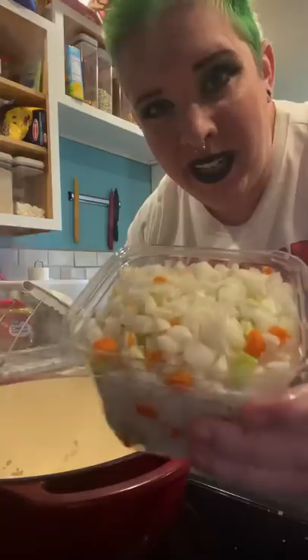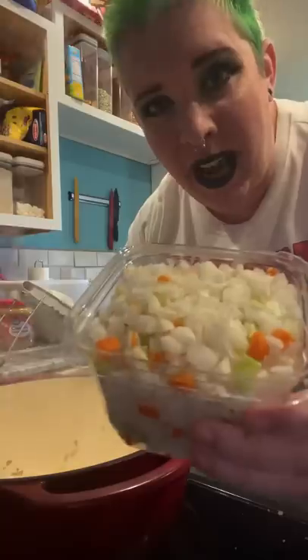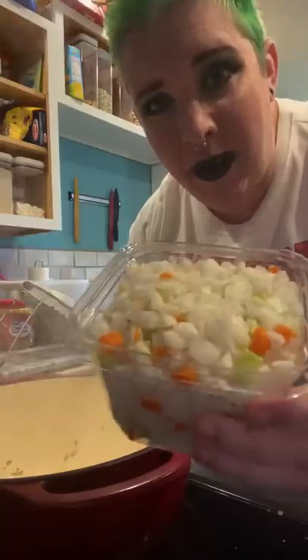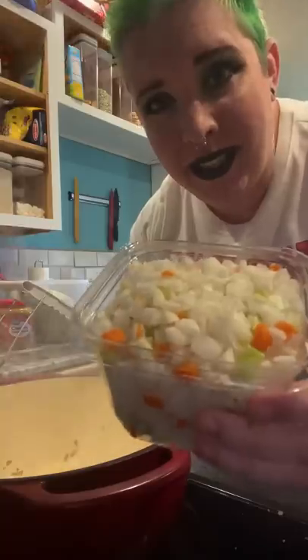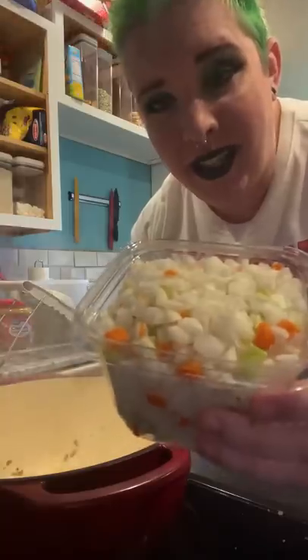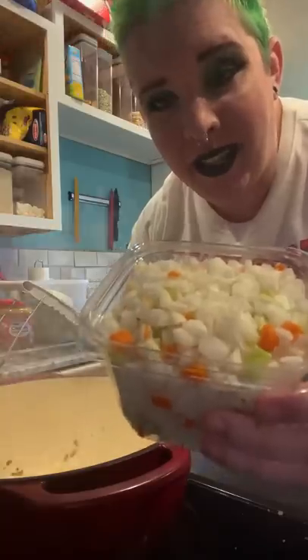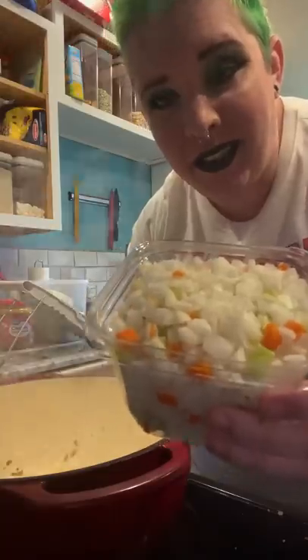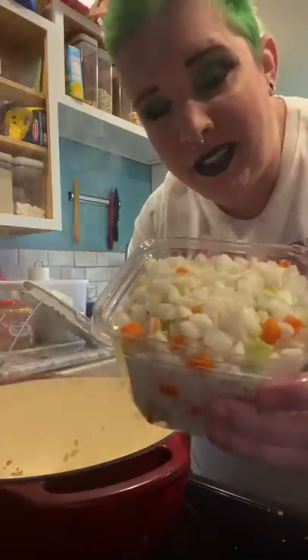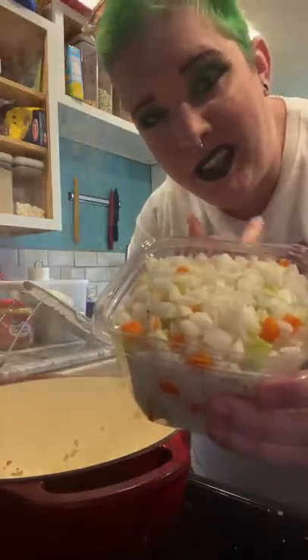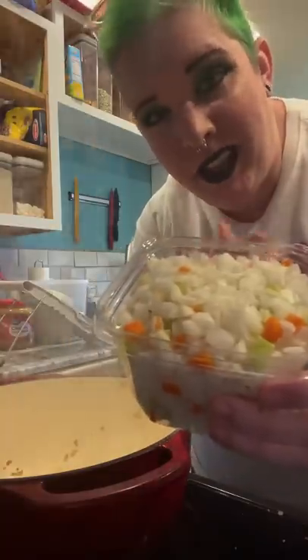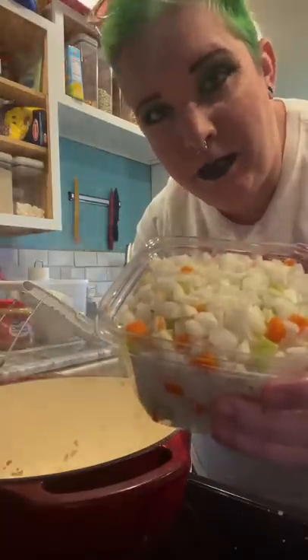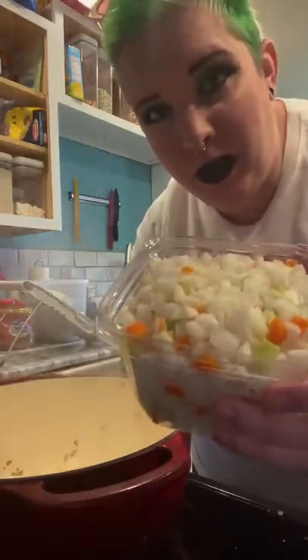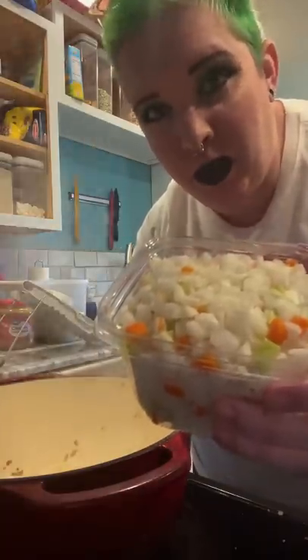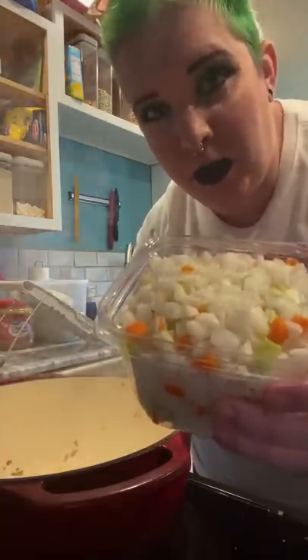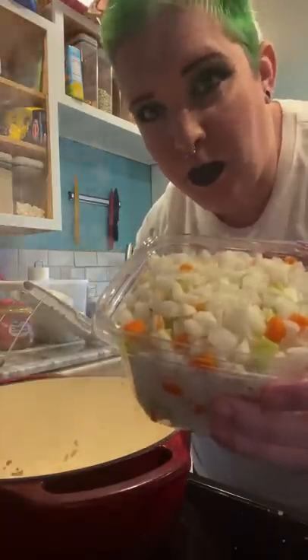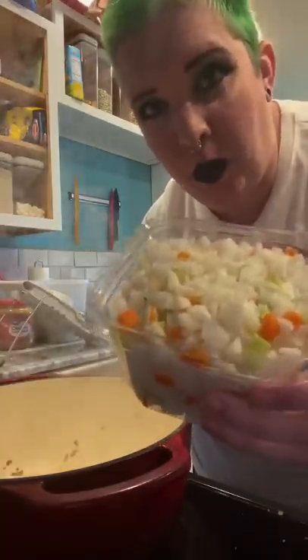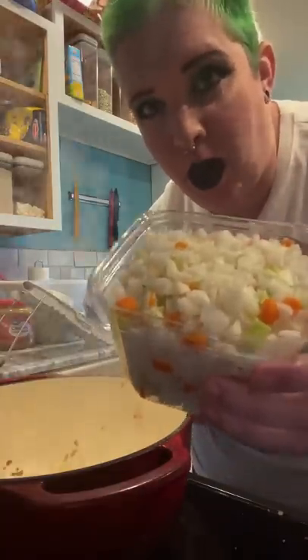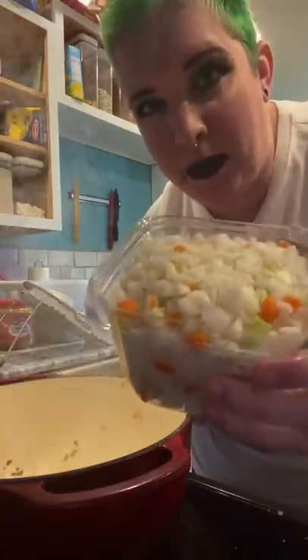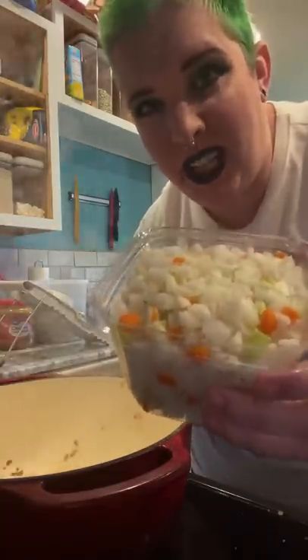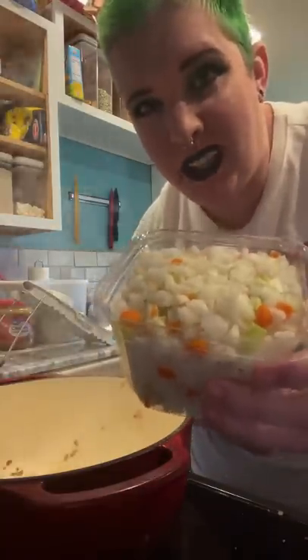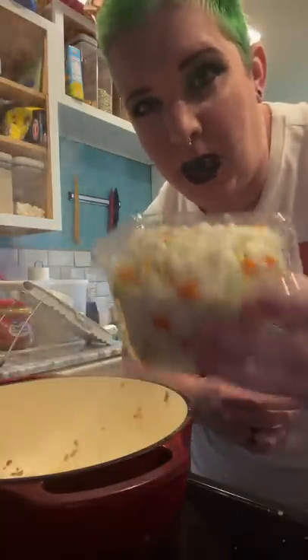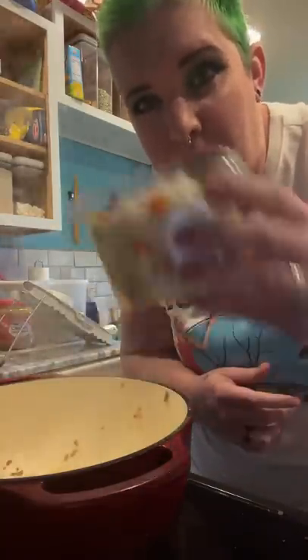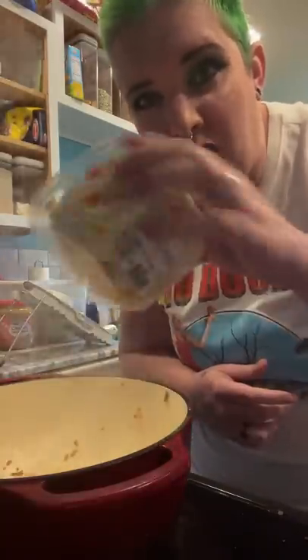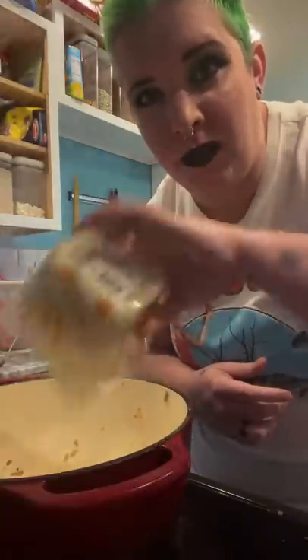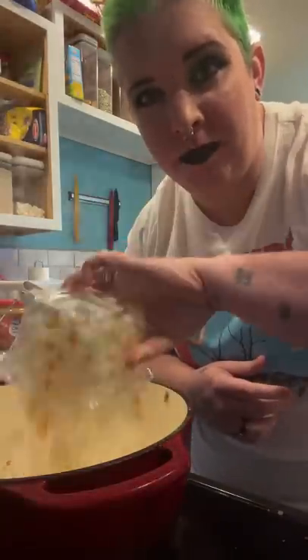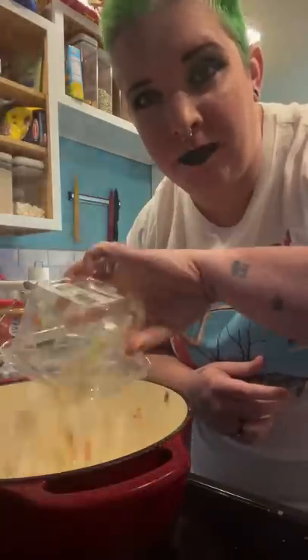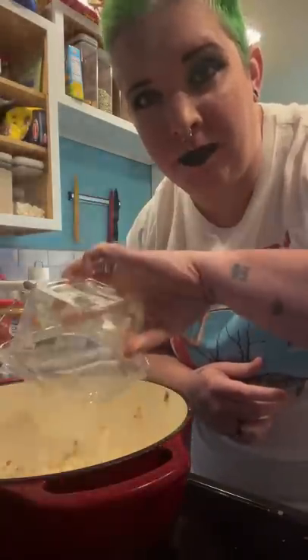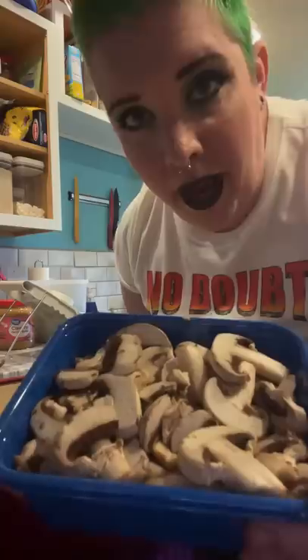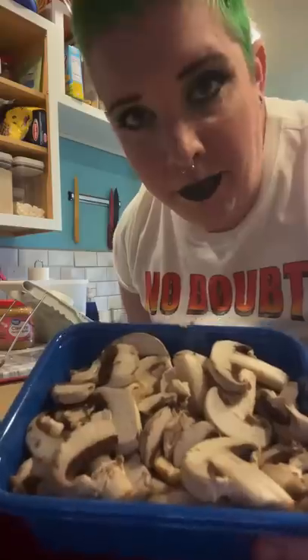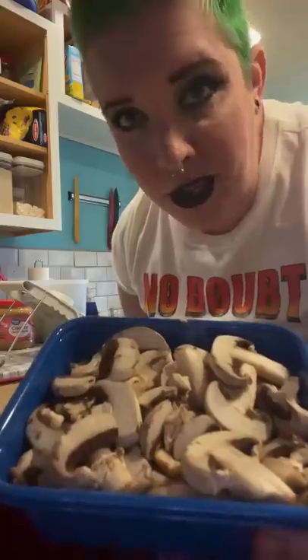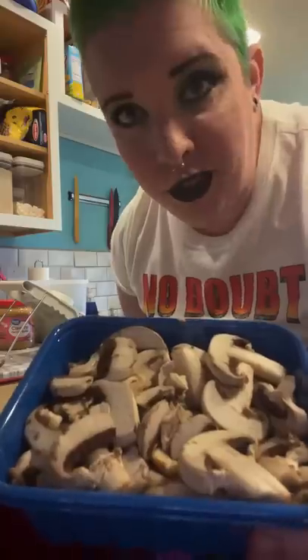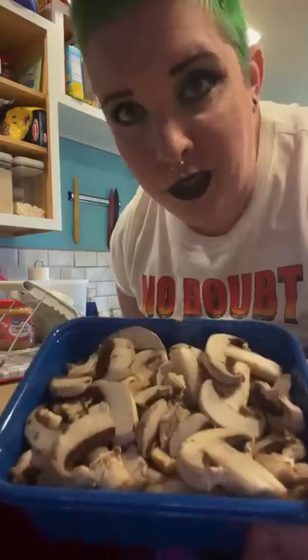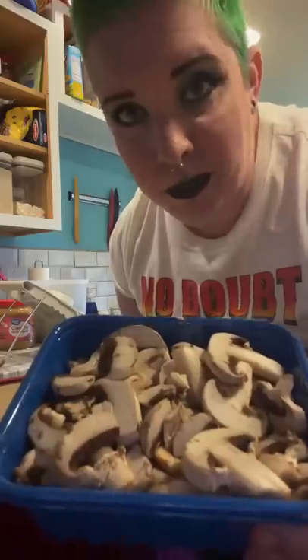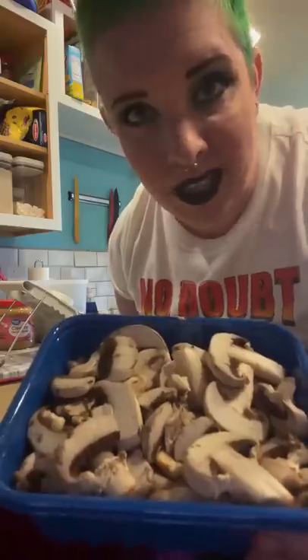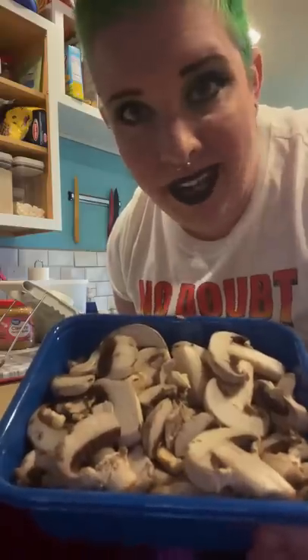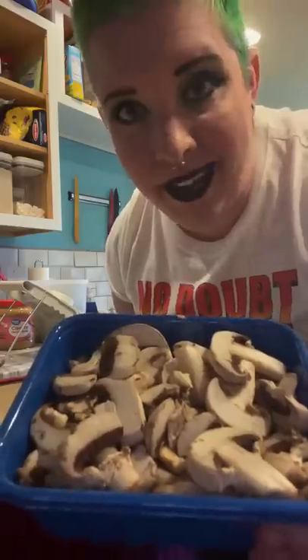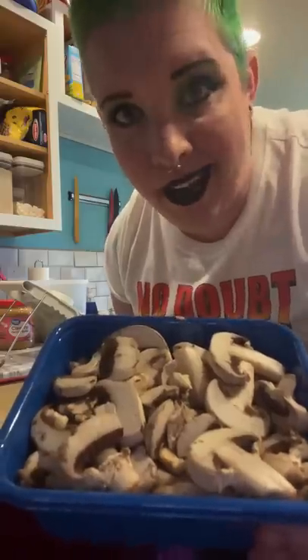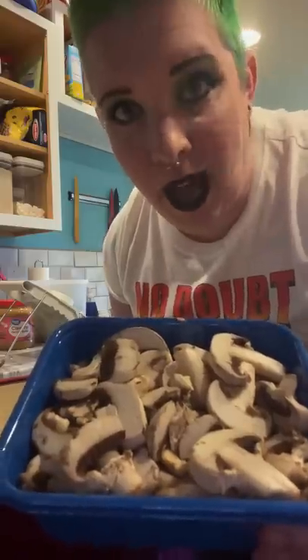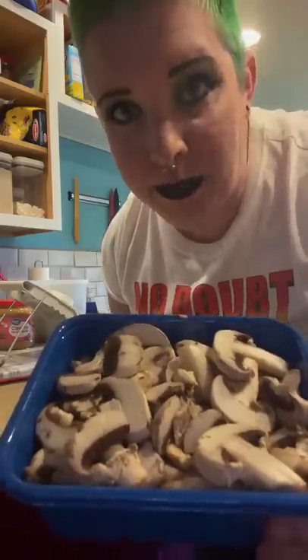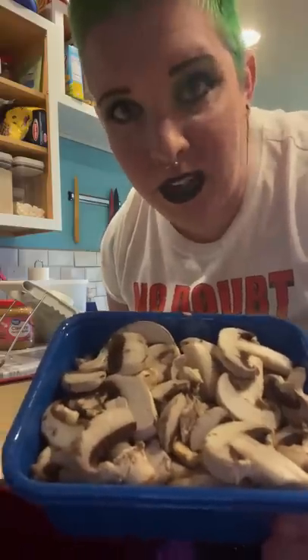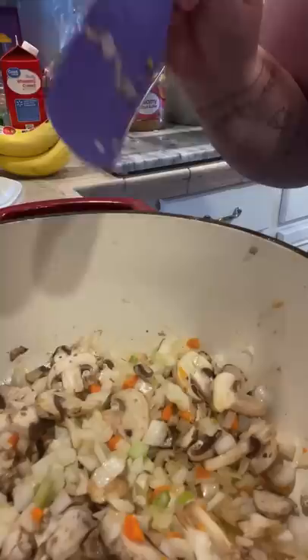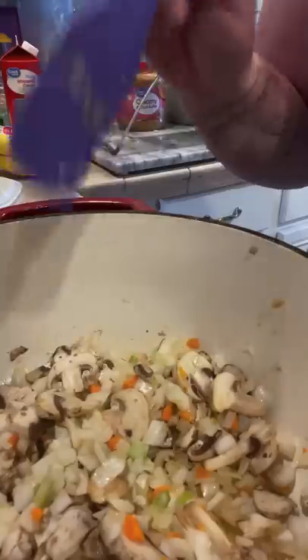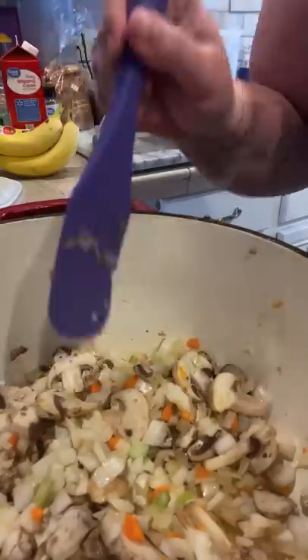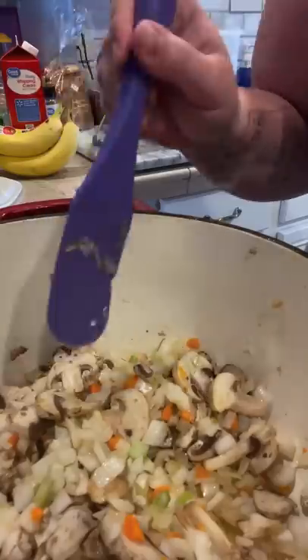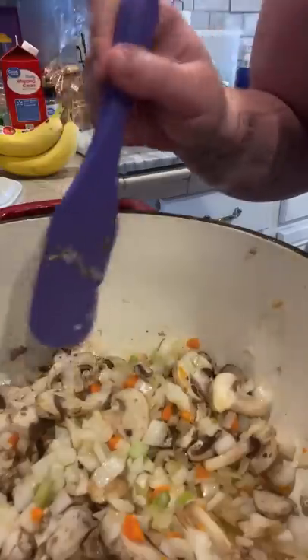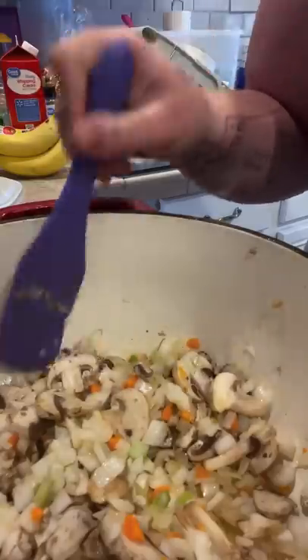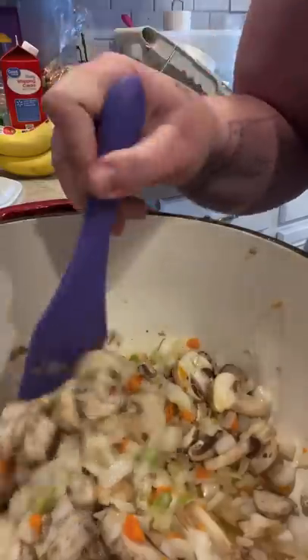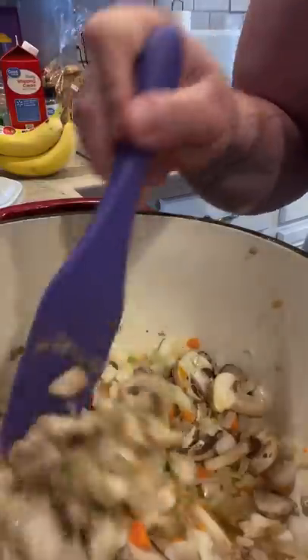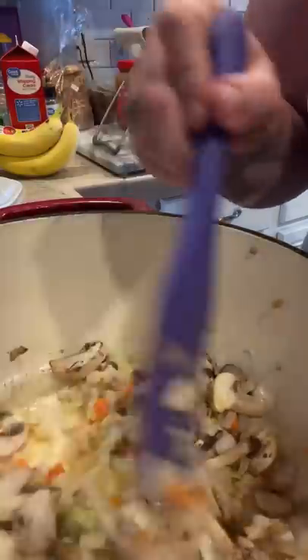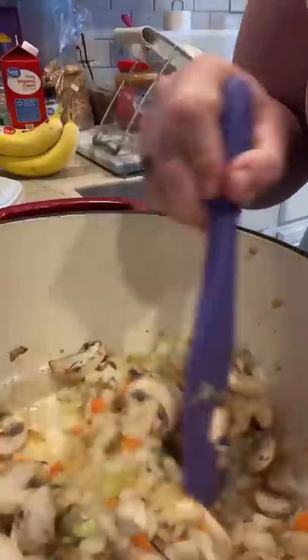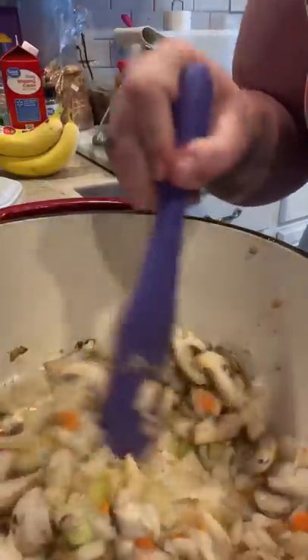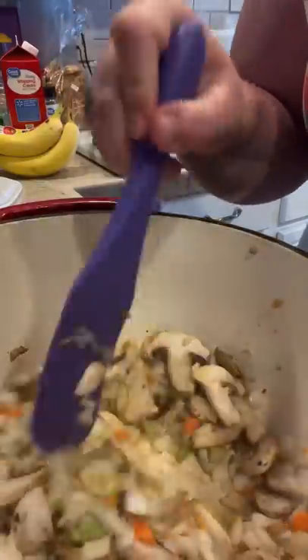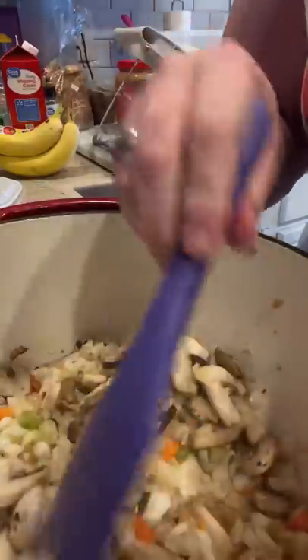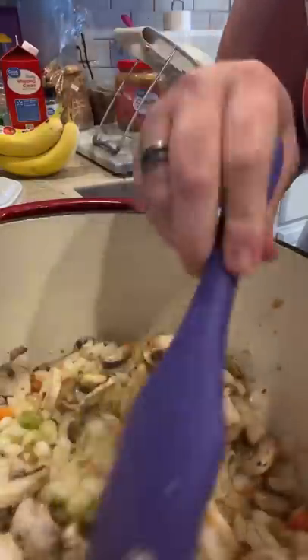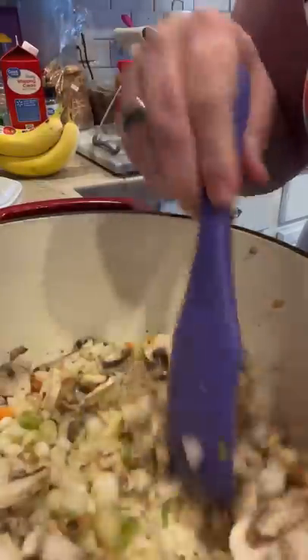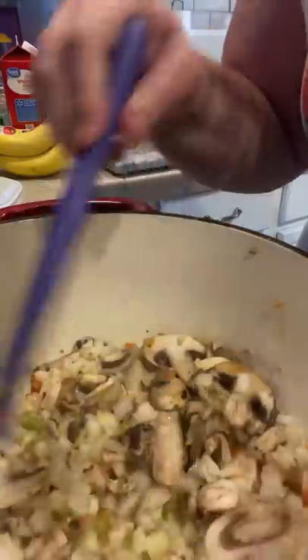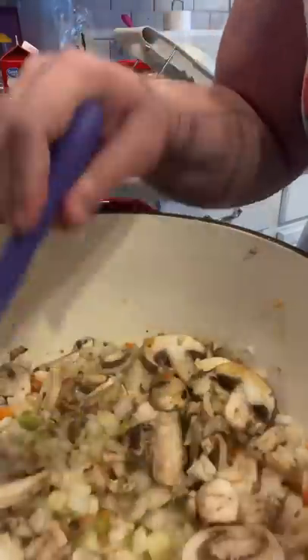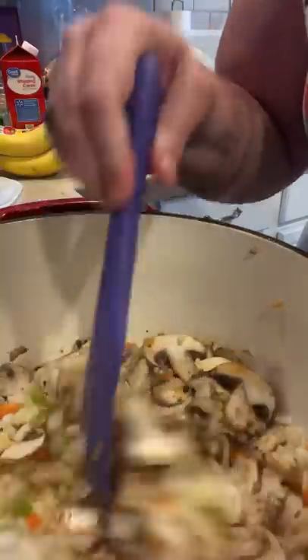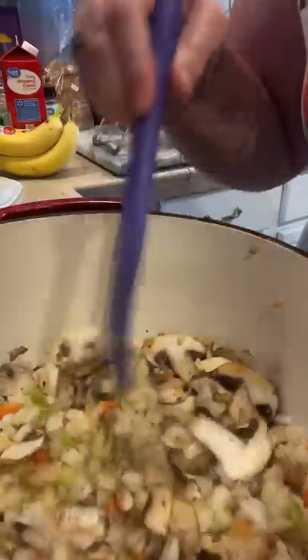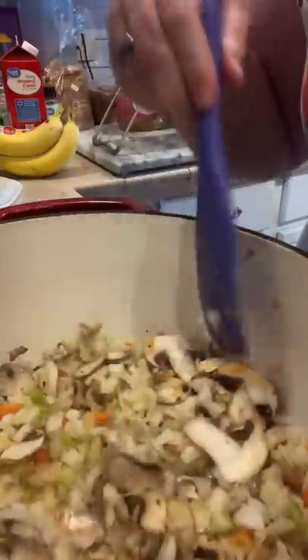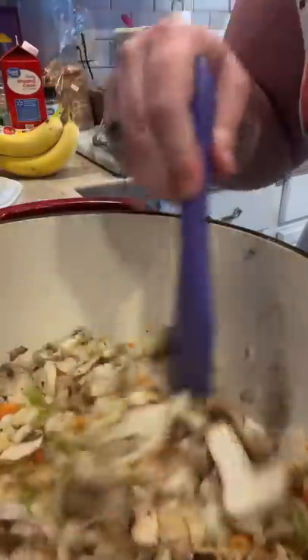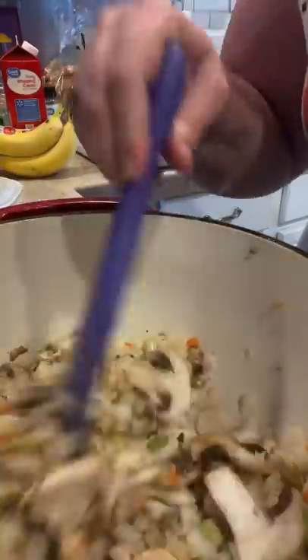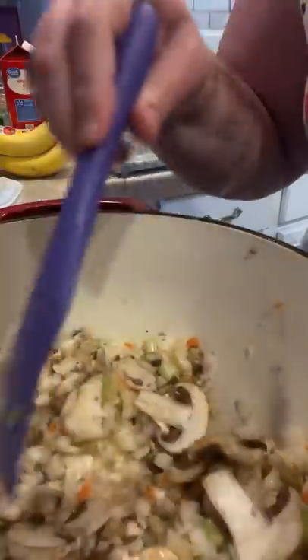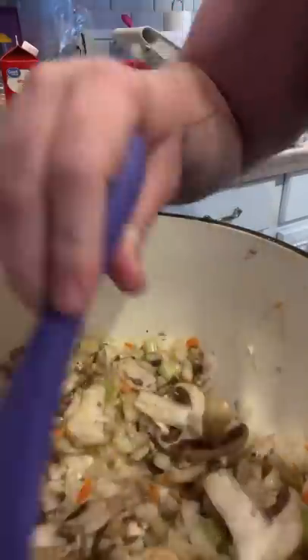Now add diced onion — I'm using mirepoix, but that's optional — and mushrooms, again optional. Saute this until the onions are translucent, or pretty much see through.